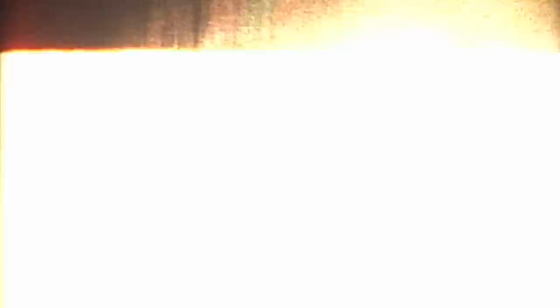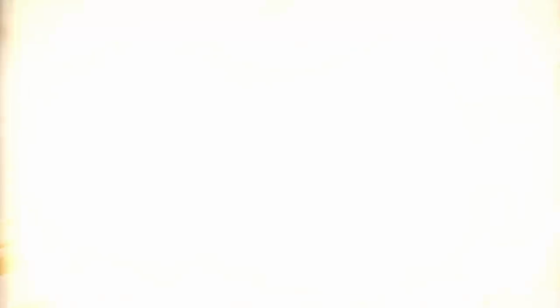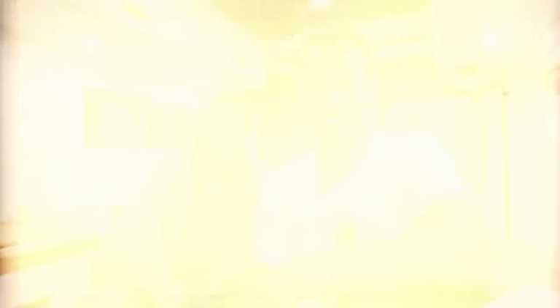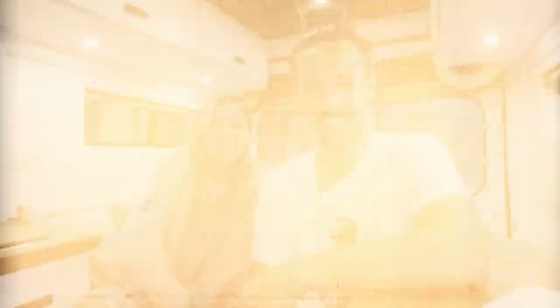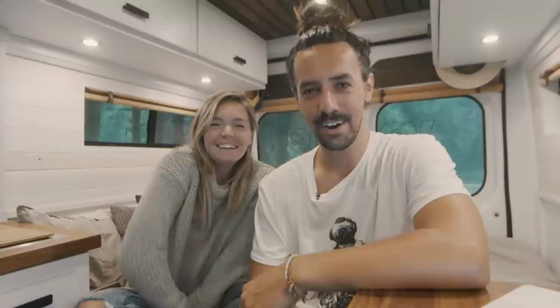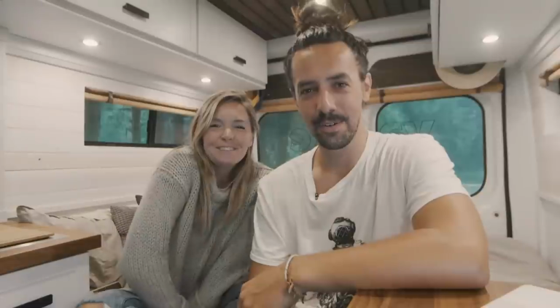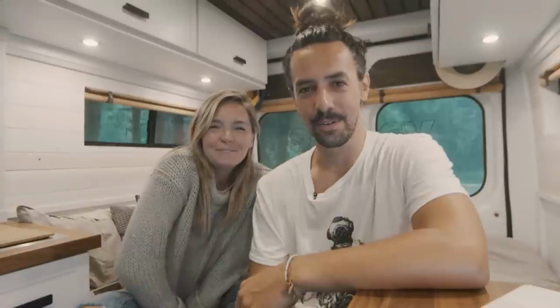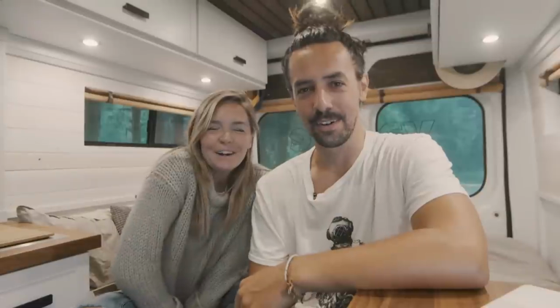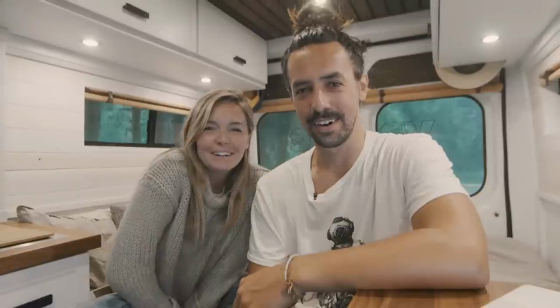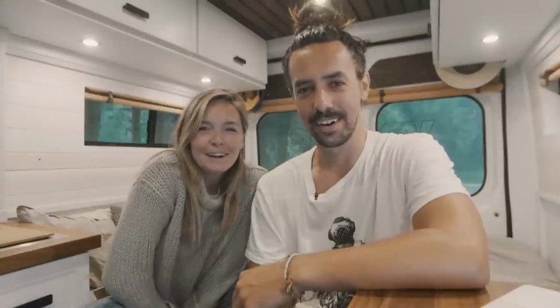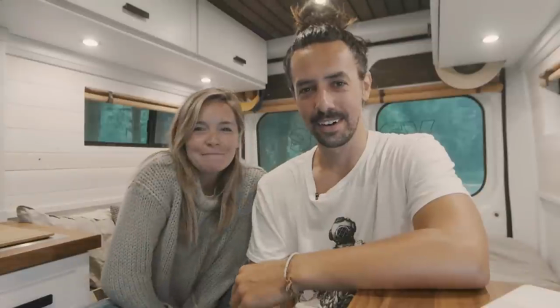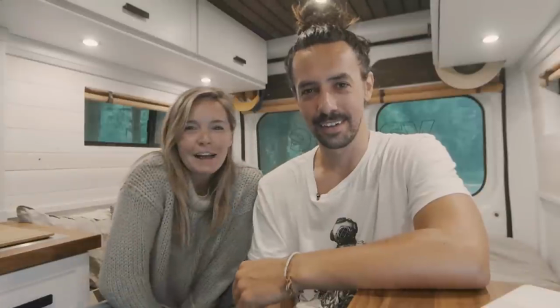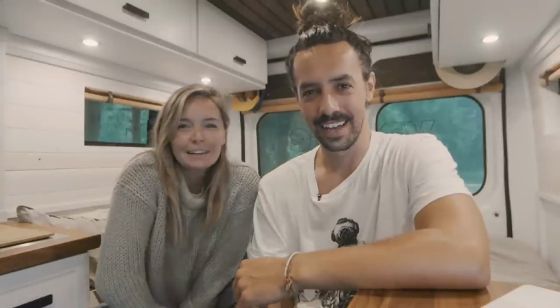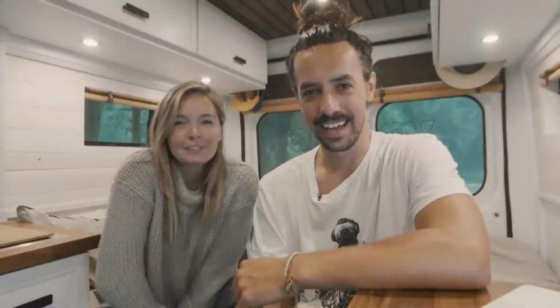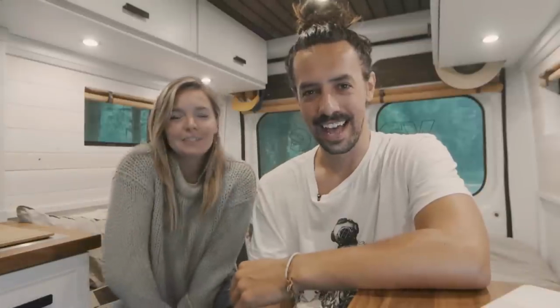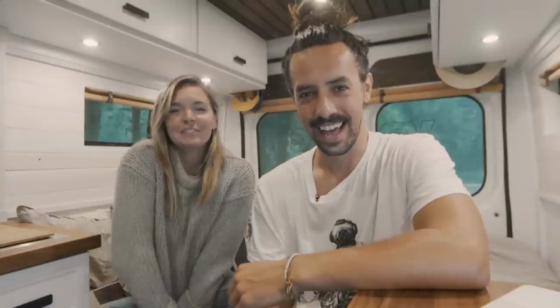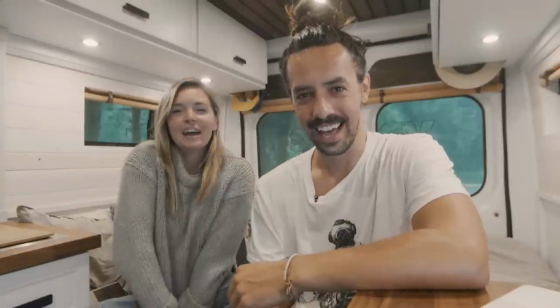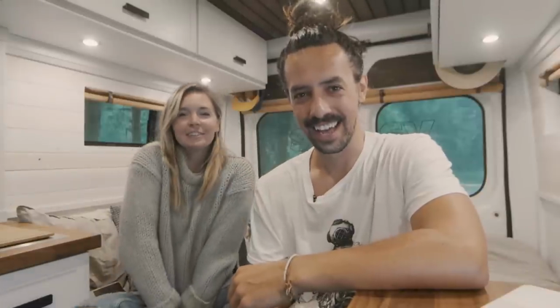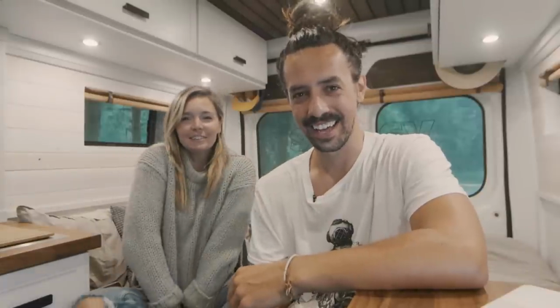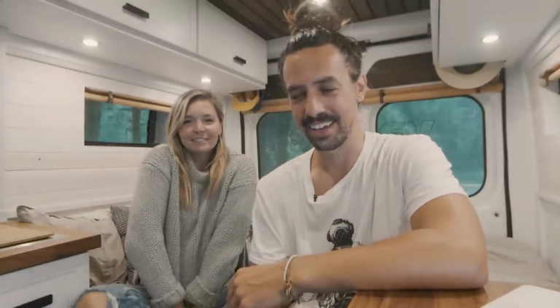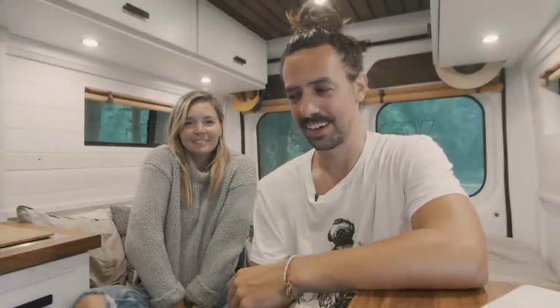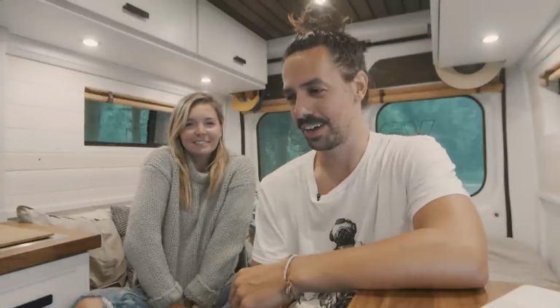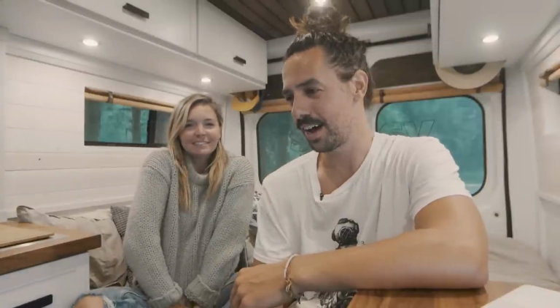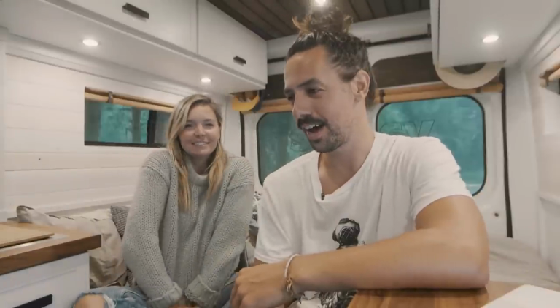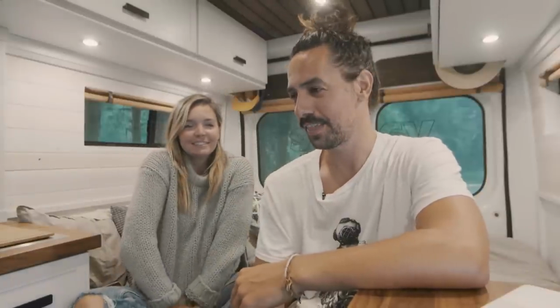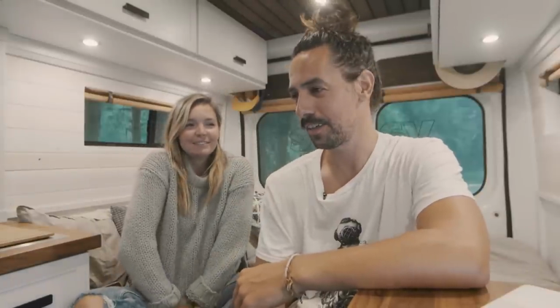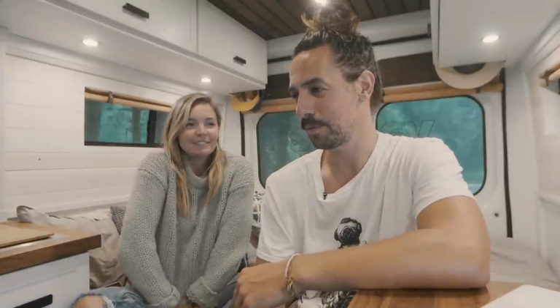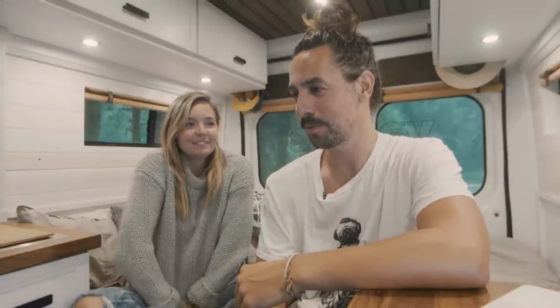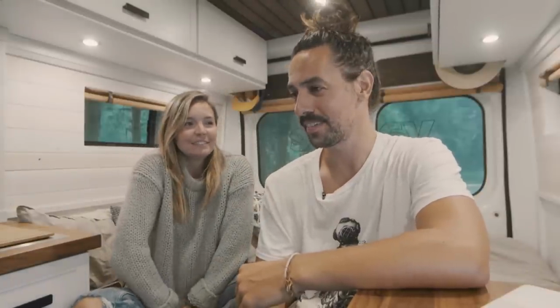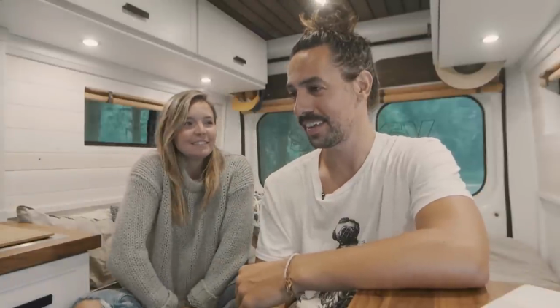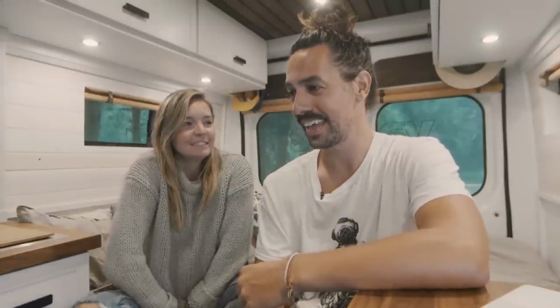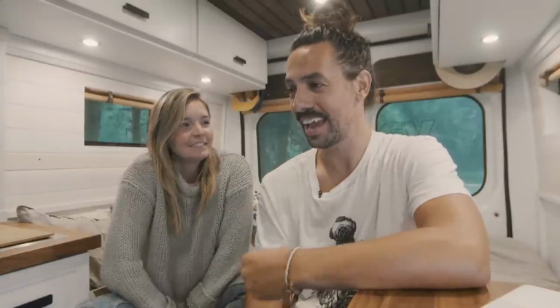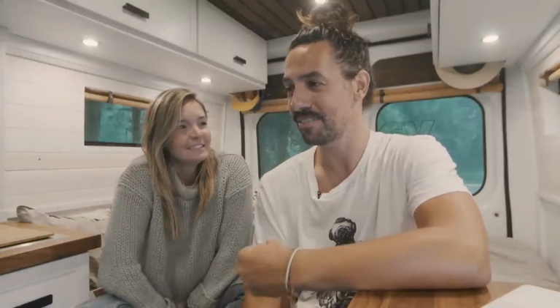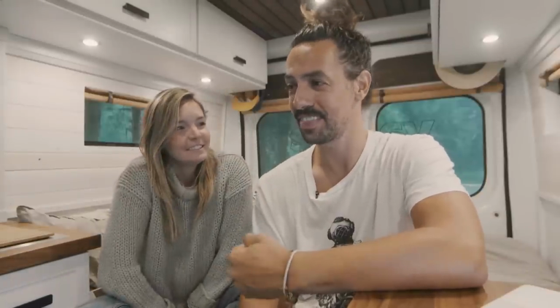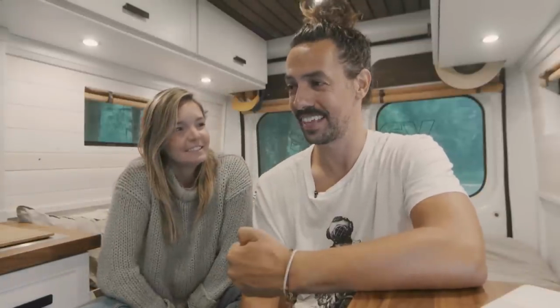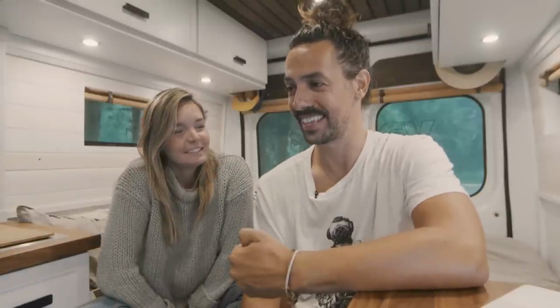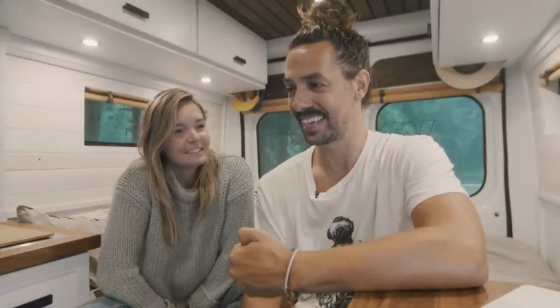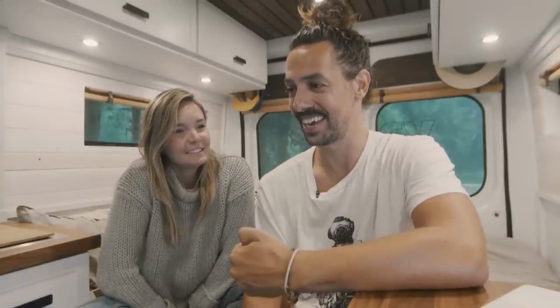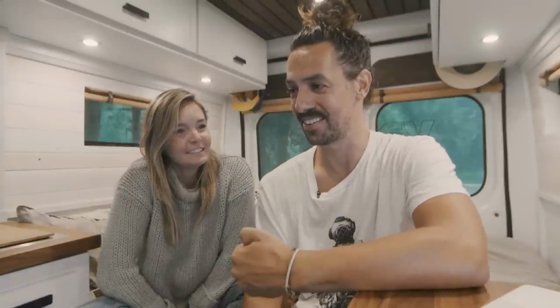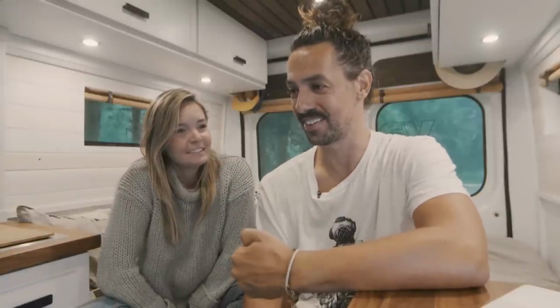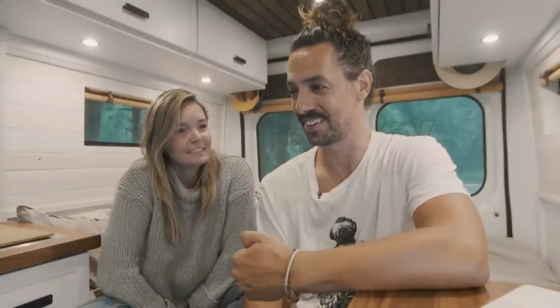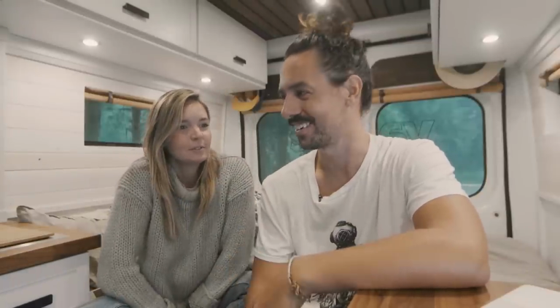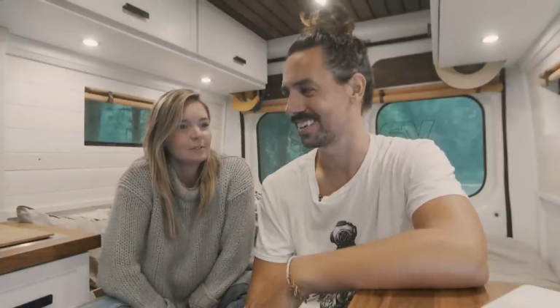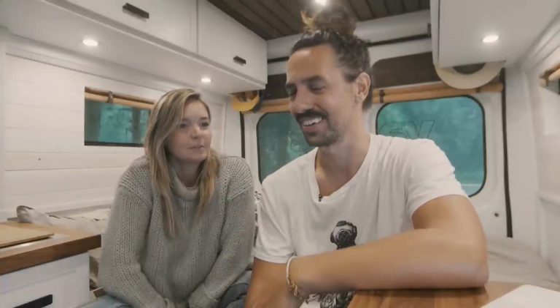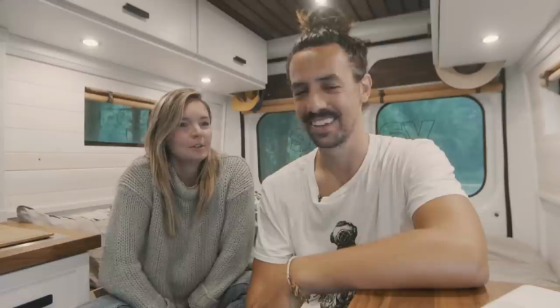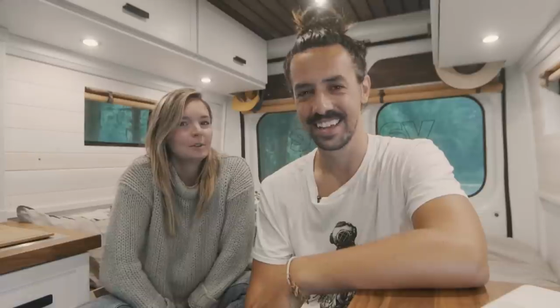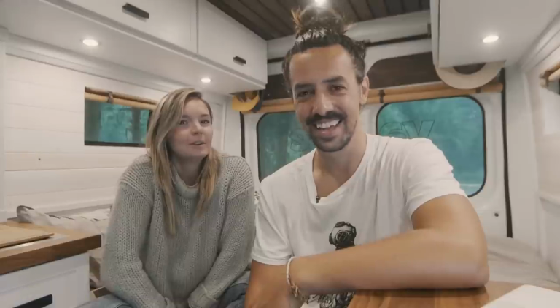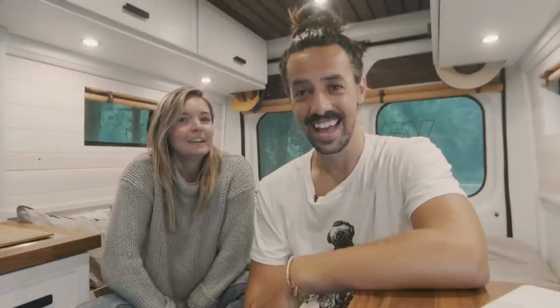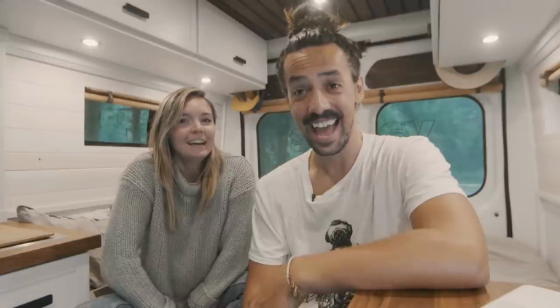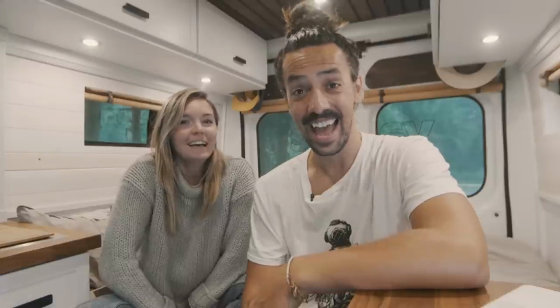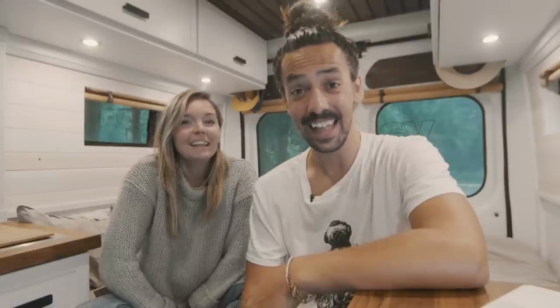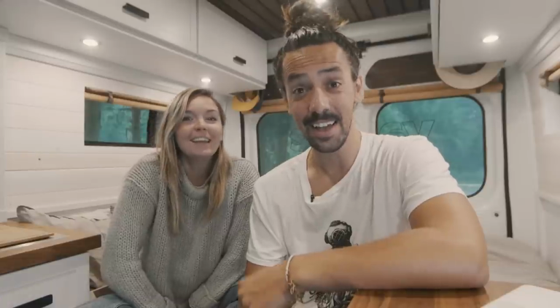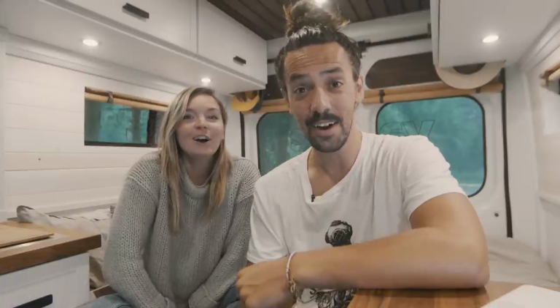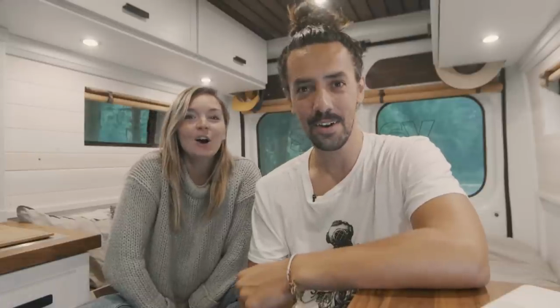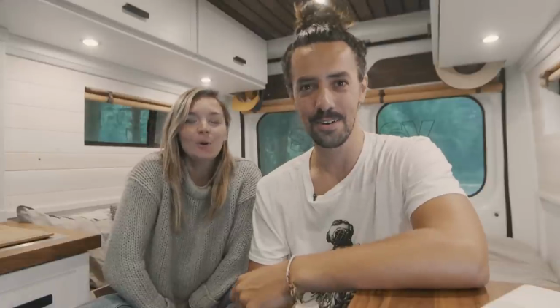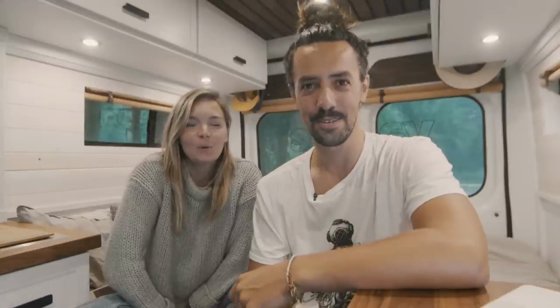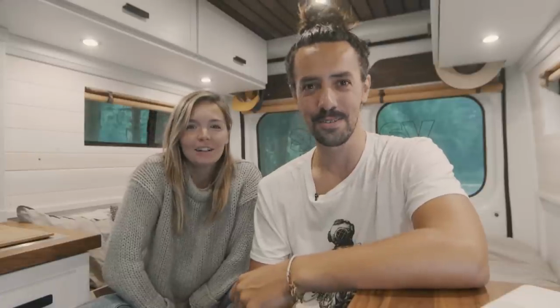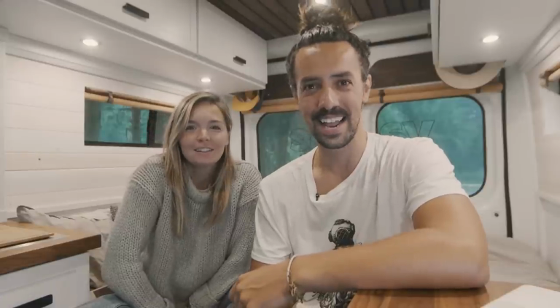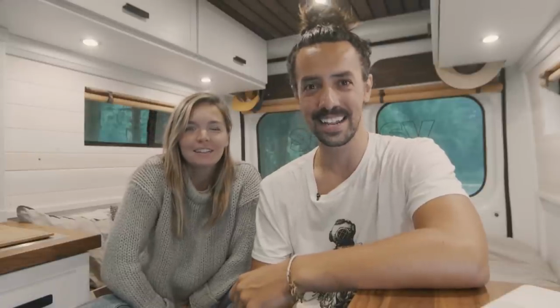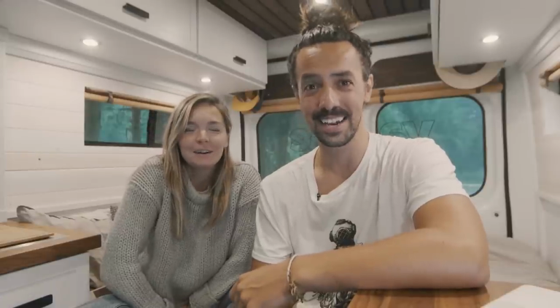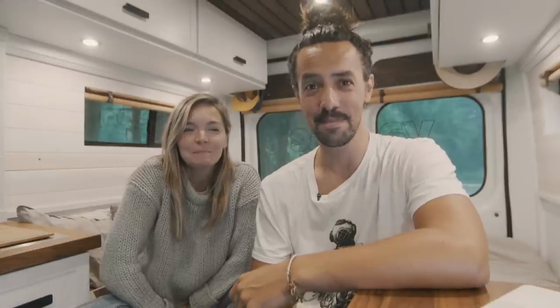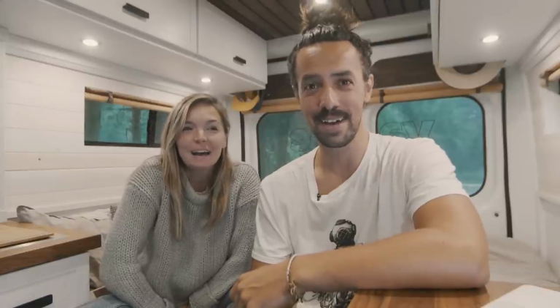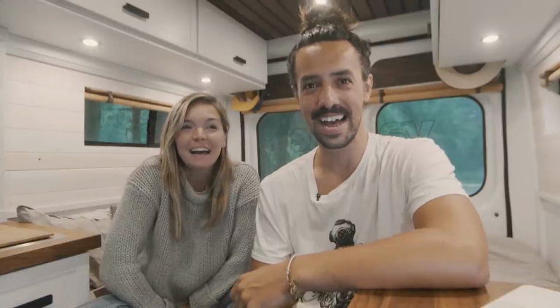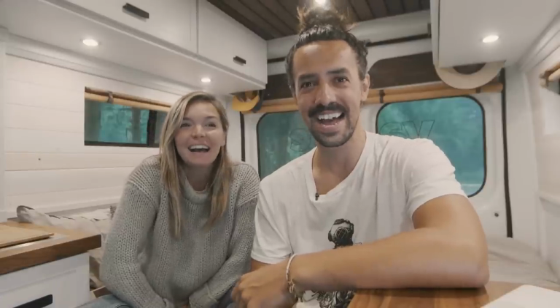Hello! Welcome back to the channel. Hello! Welcome back!